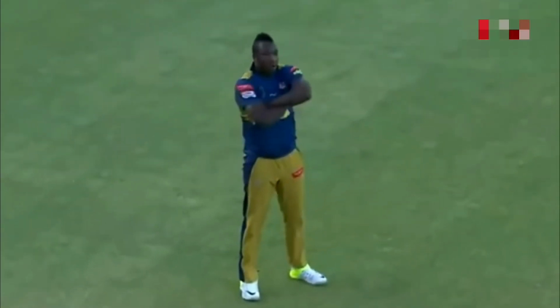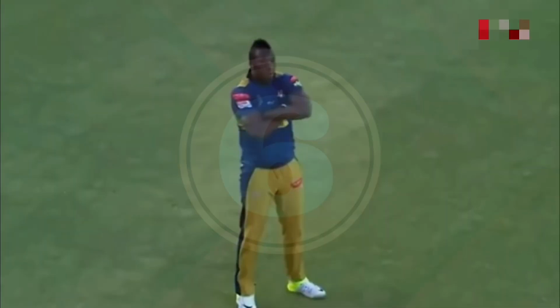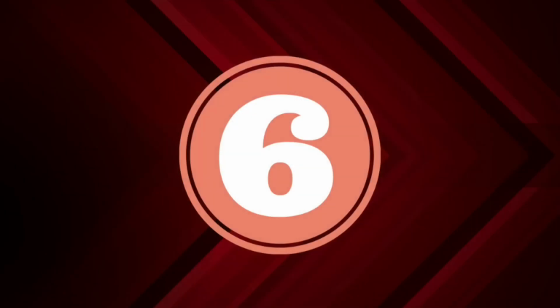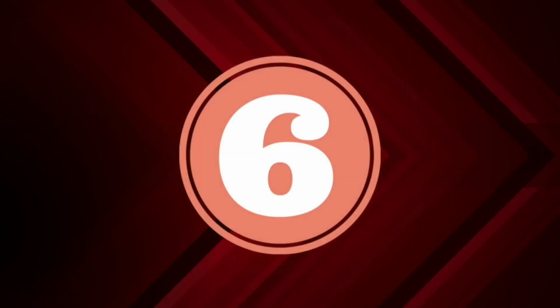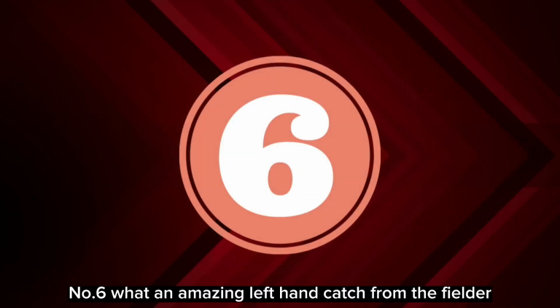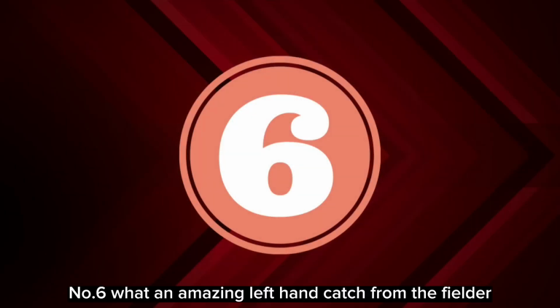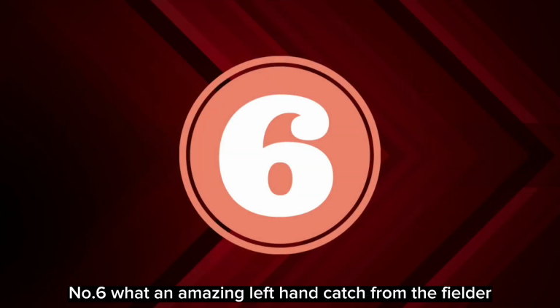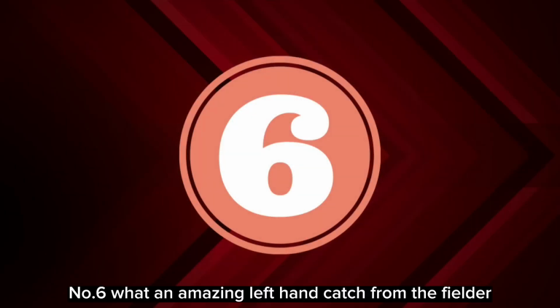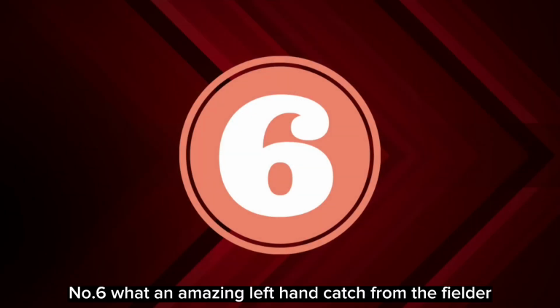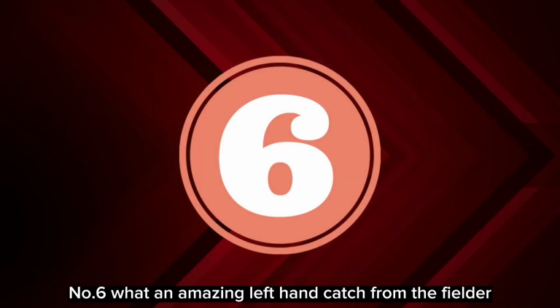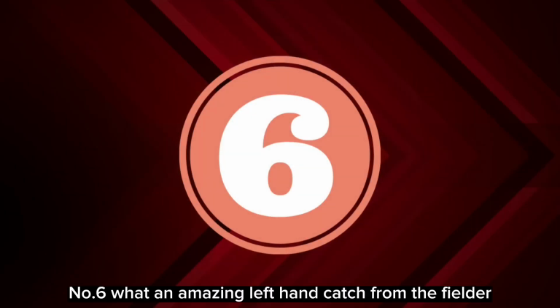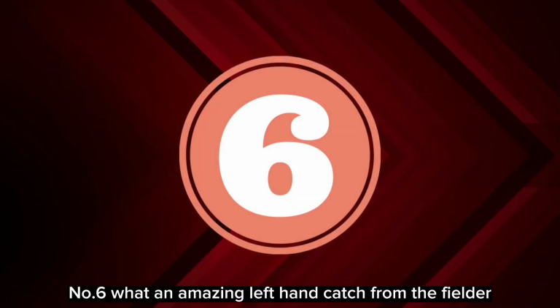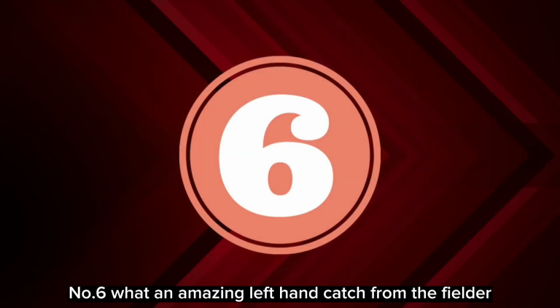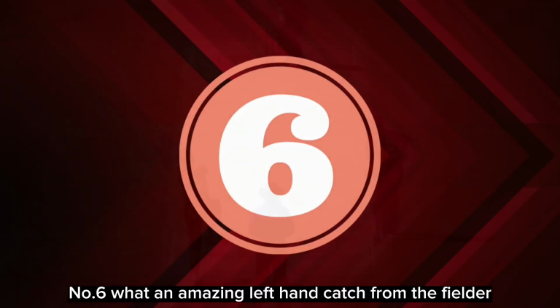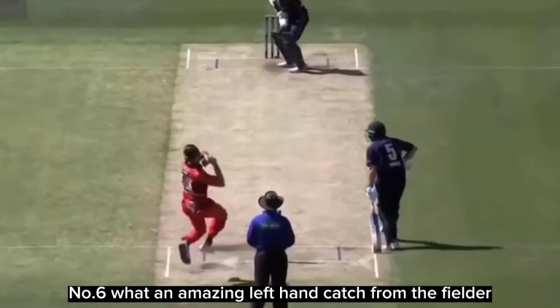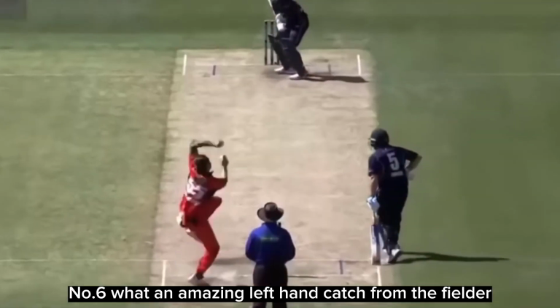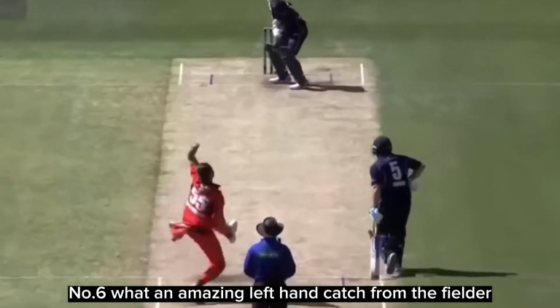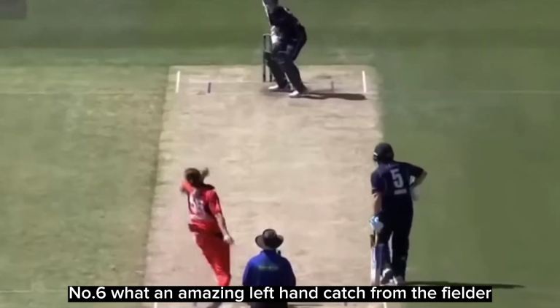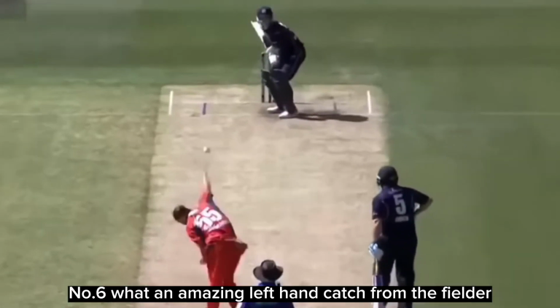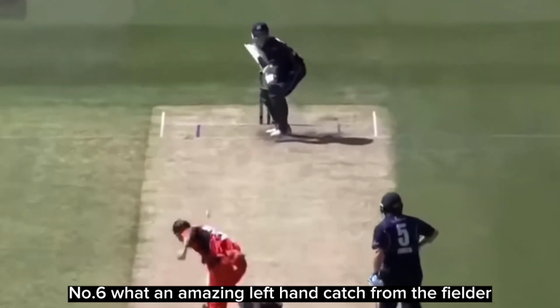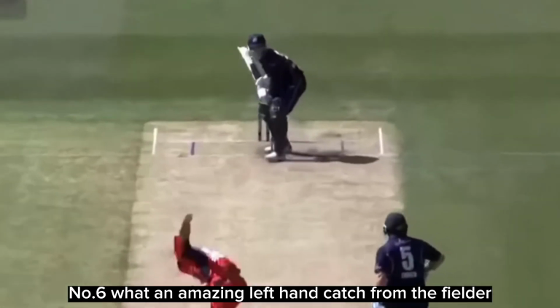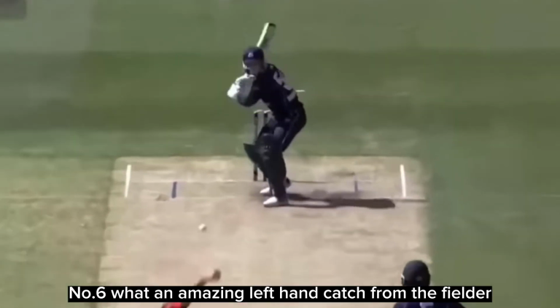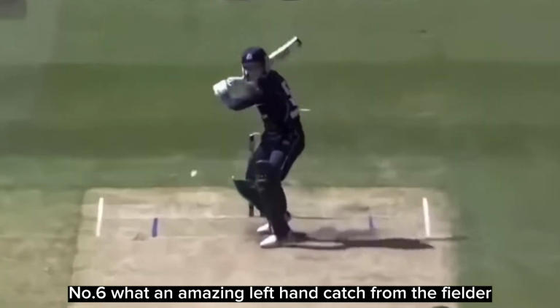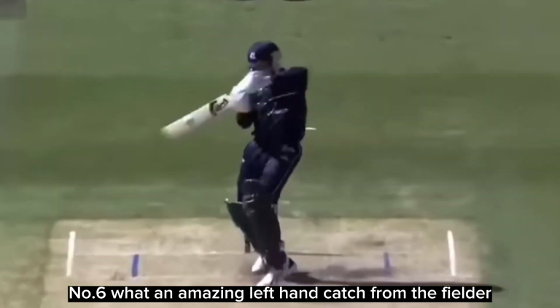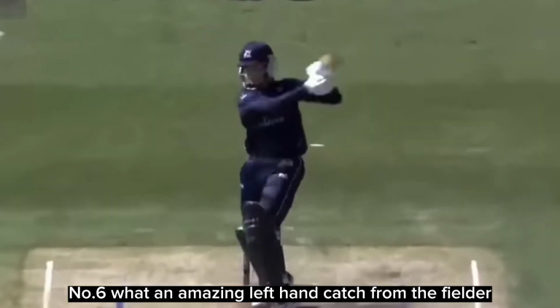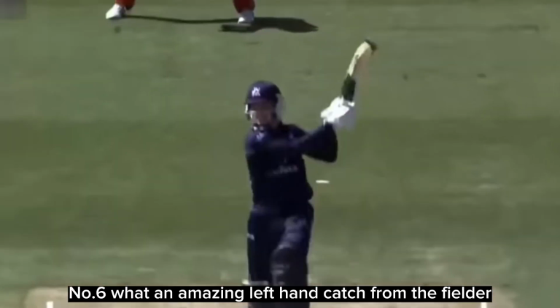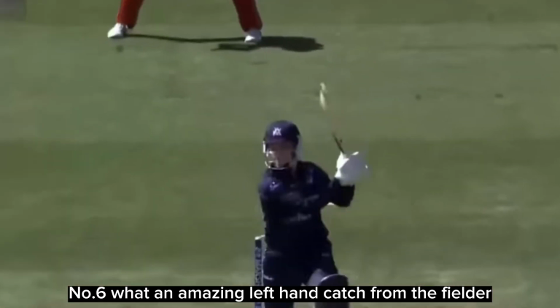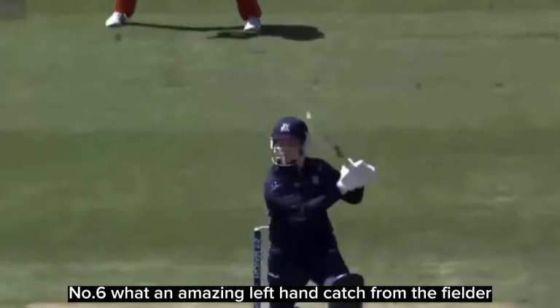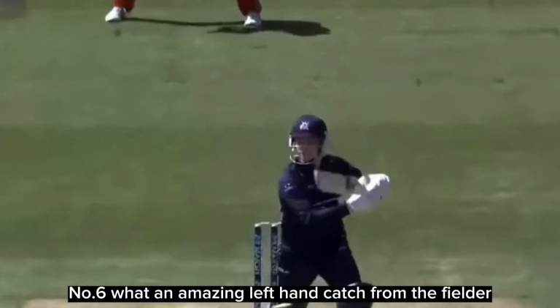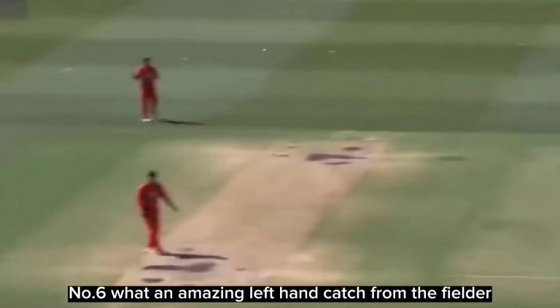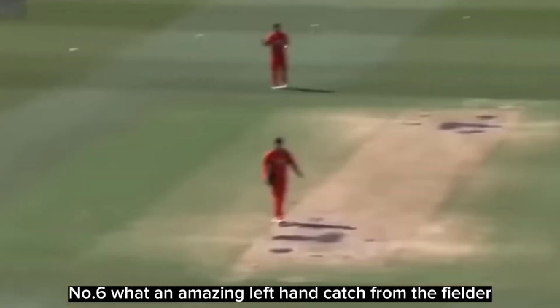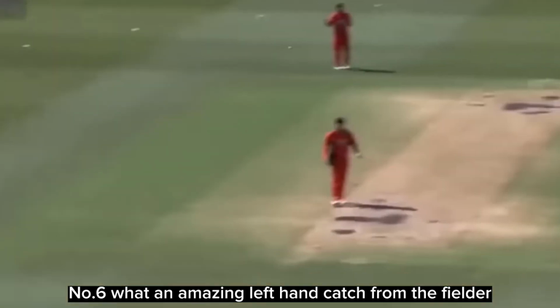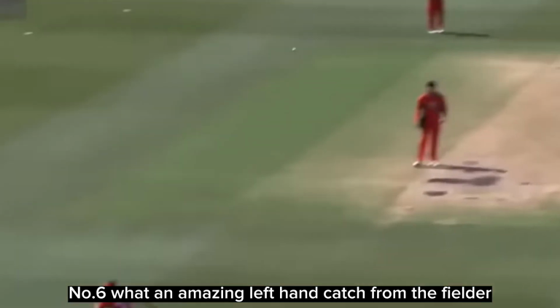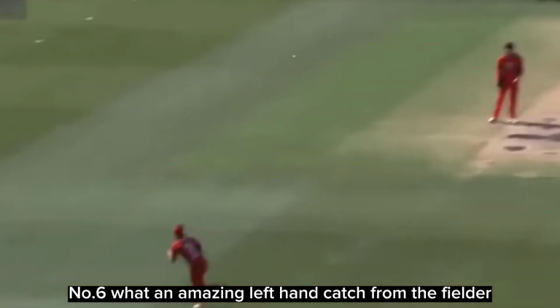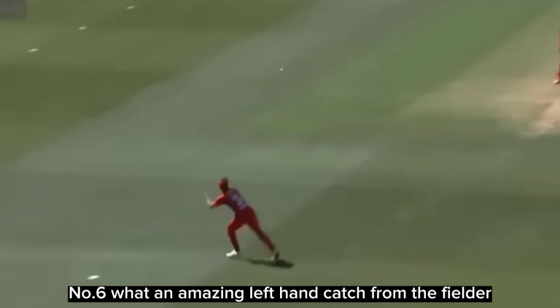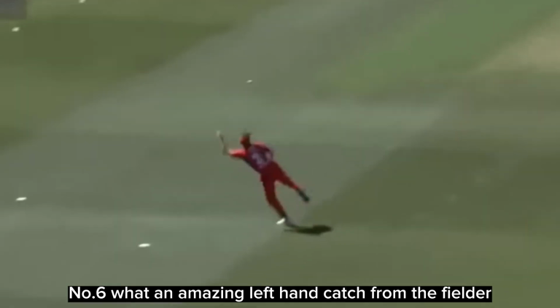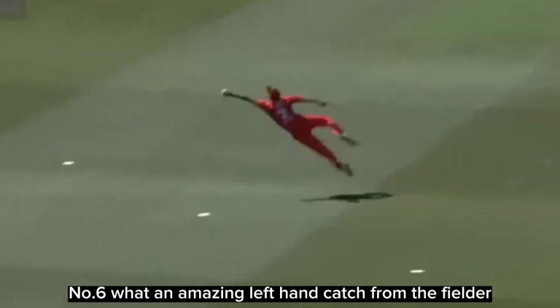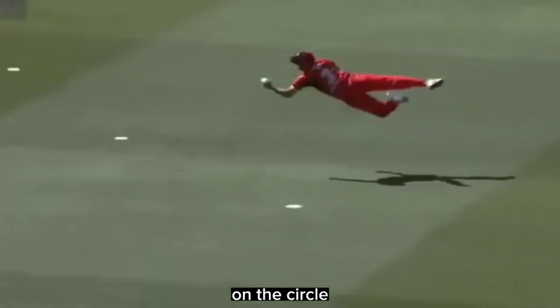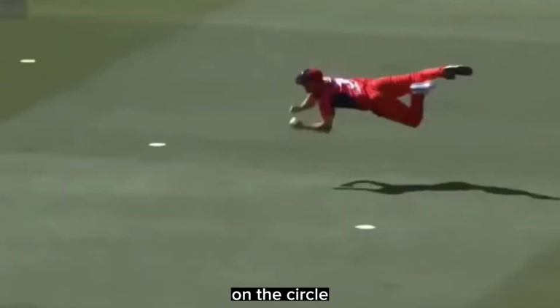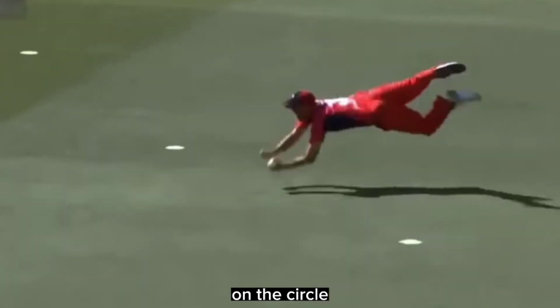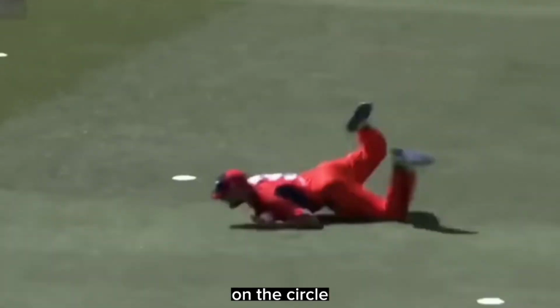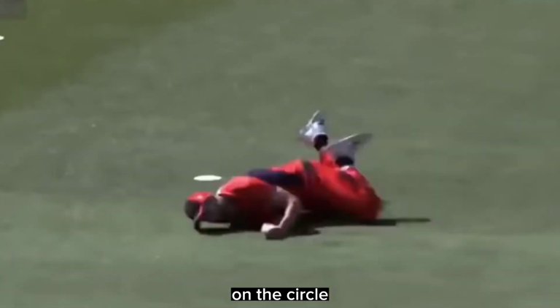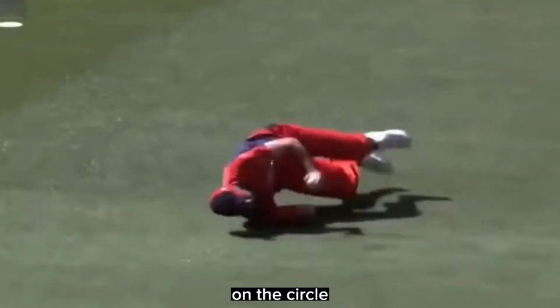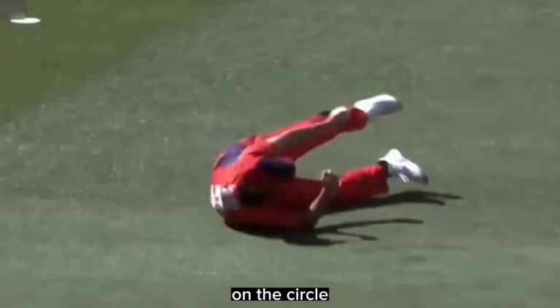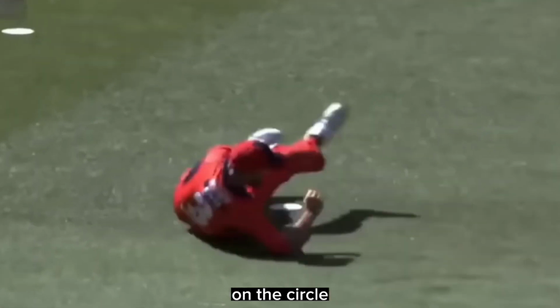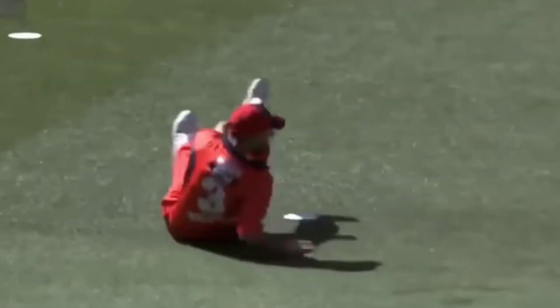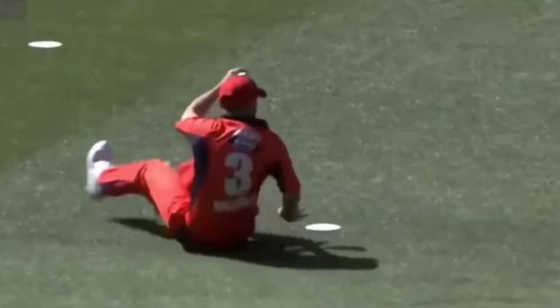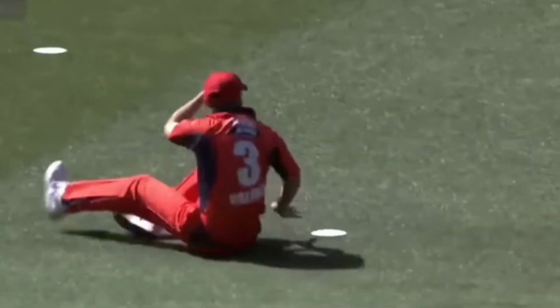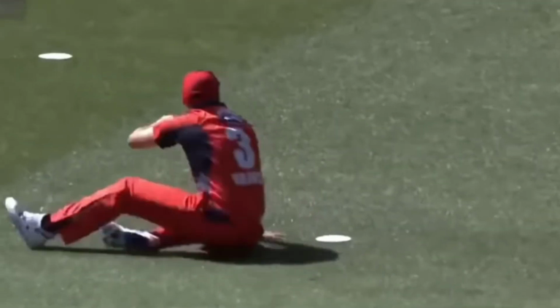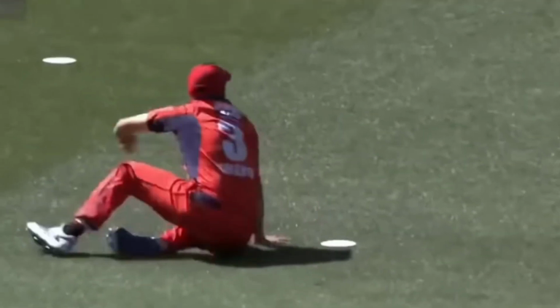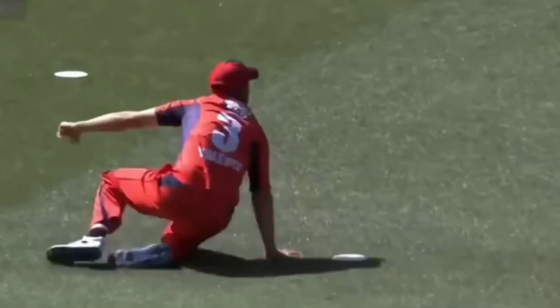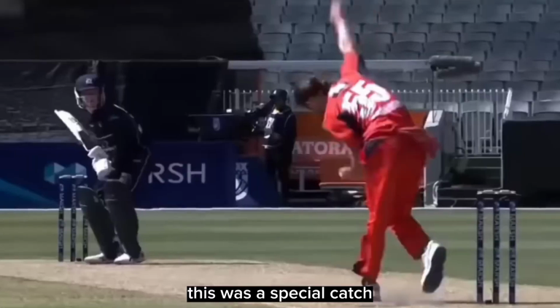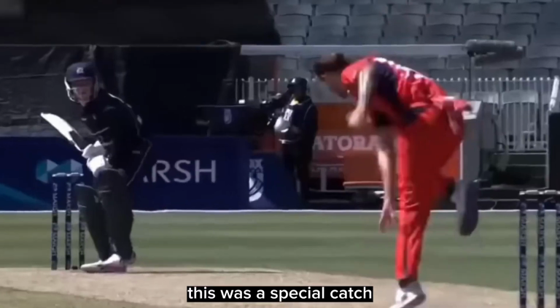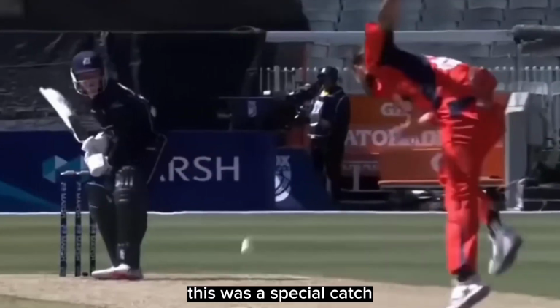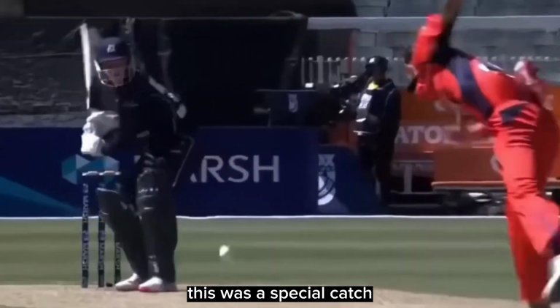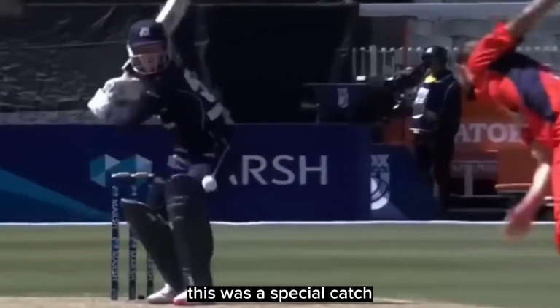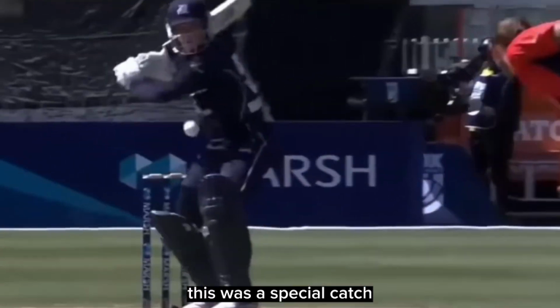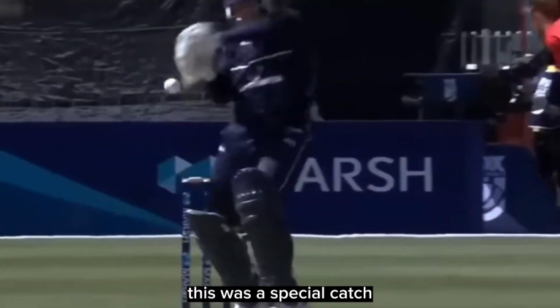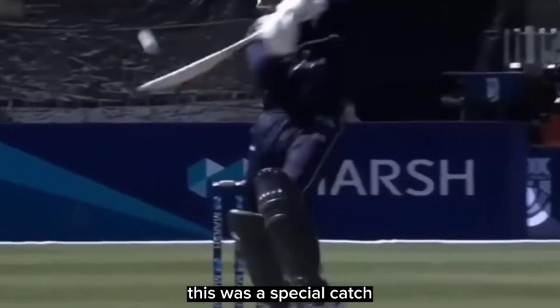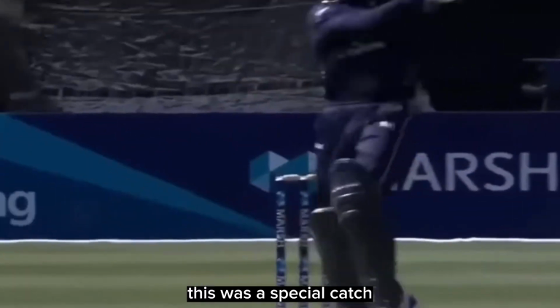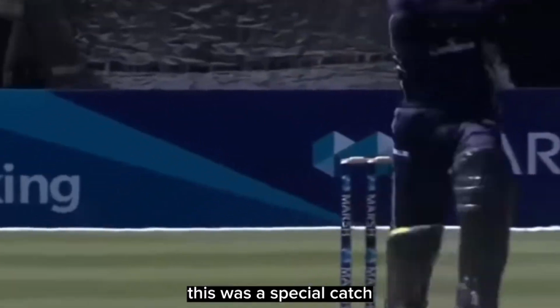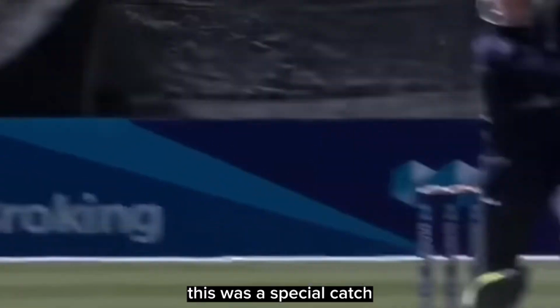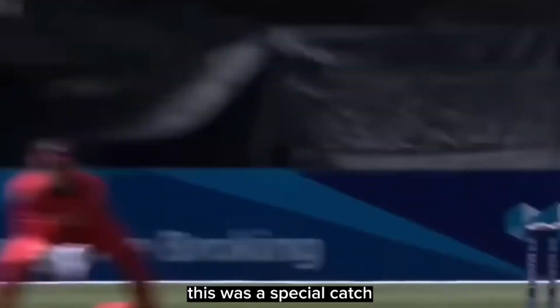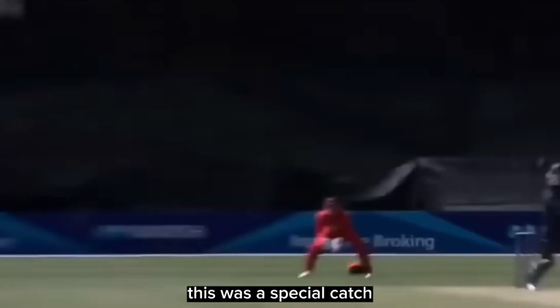Number 6: what an amazing left-hand catch from the fielder on the circle. This was a special catch.